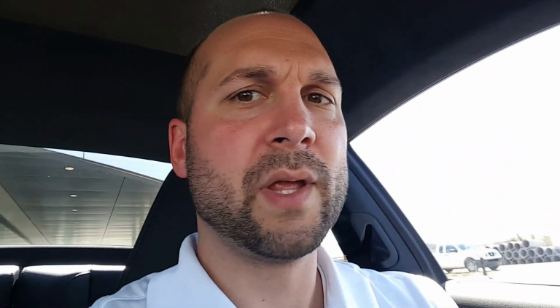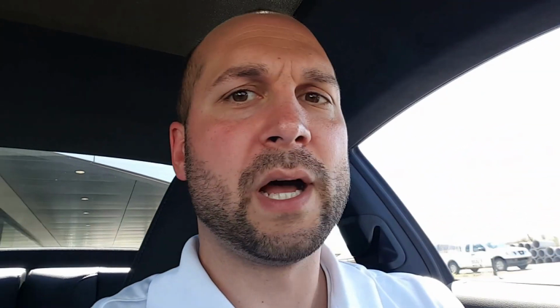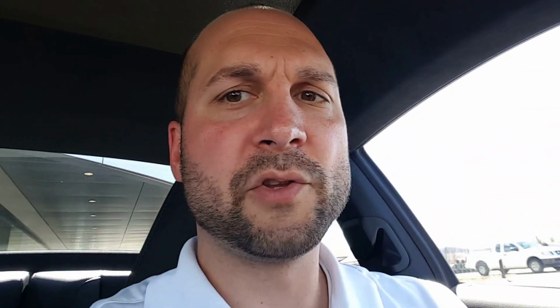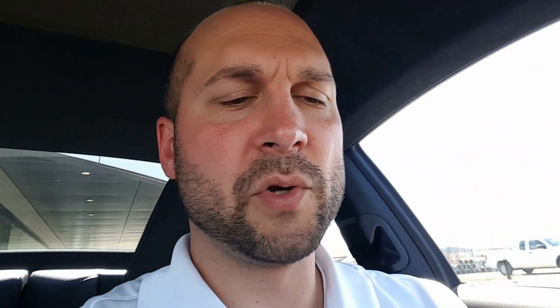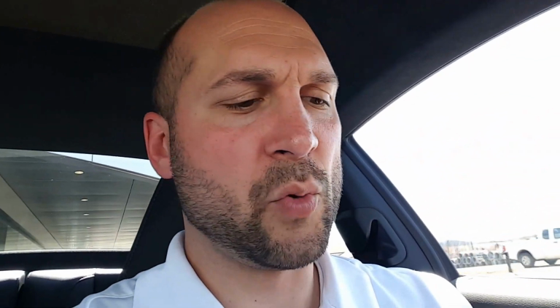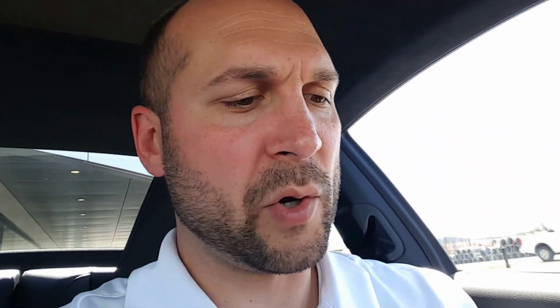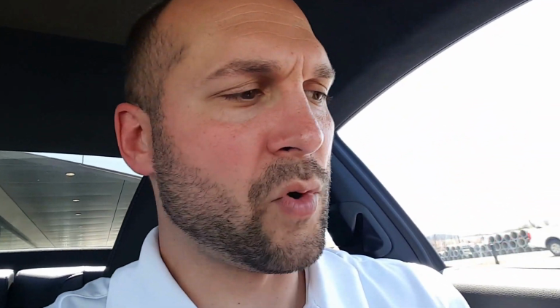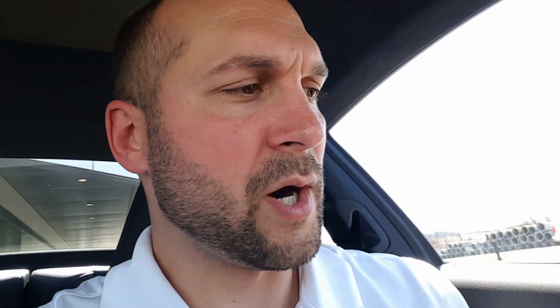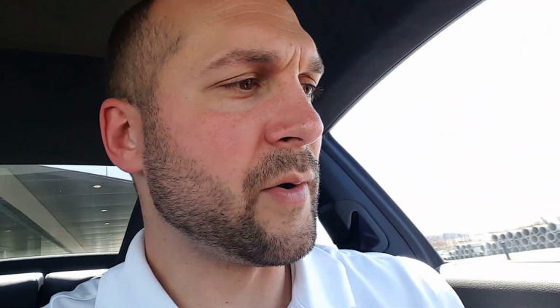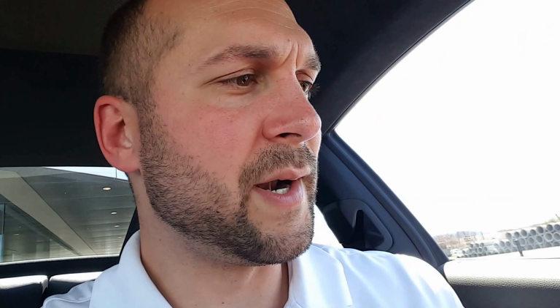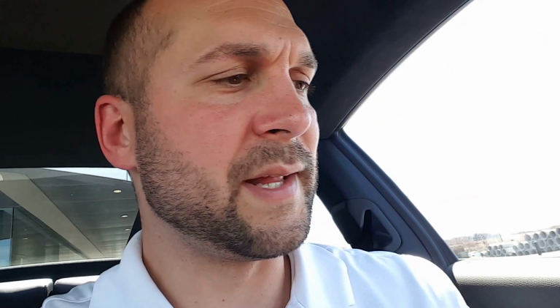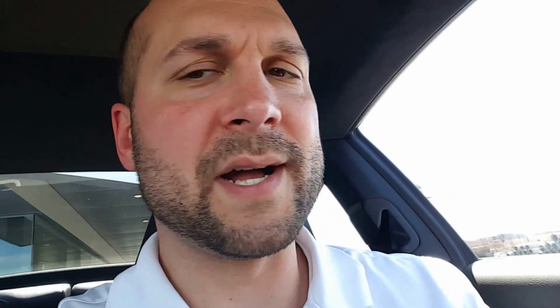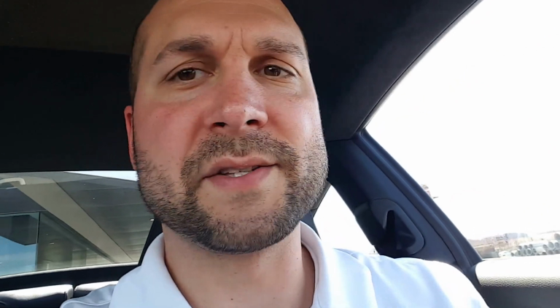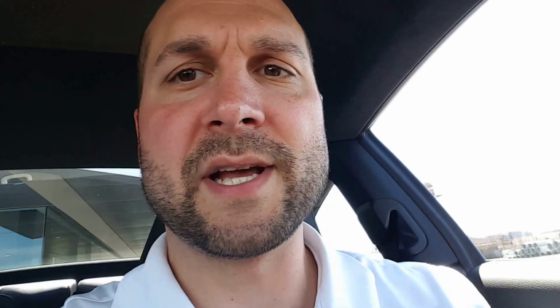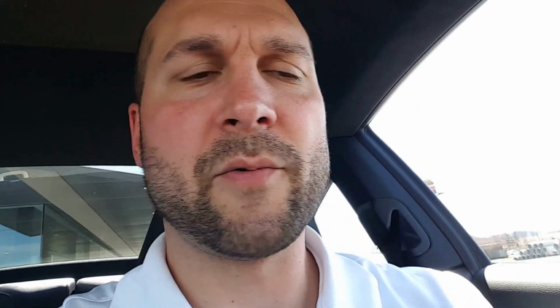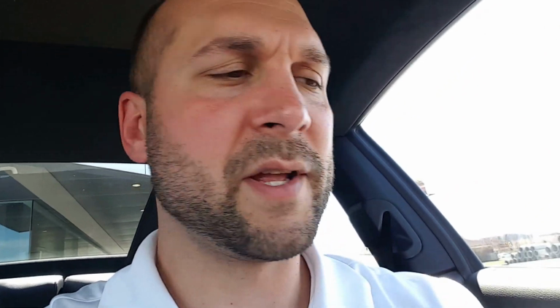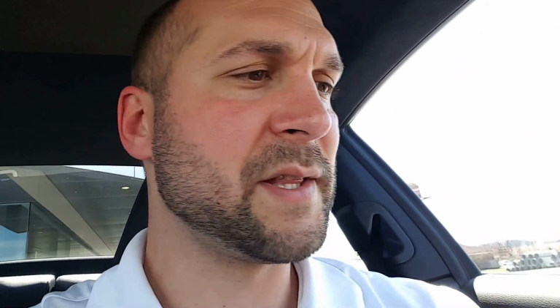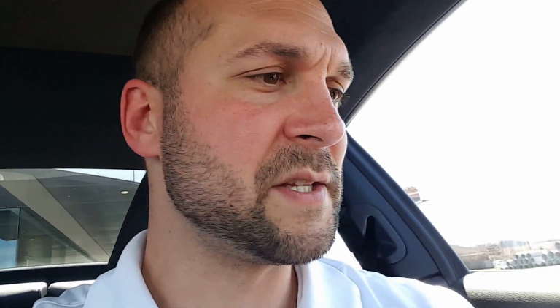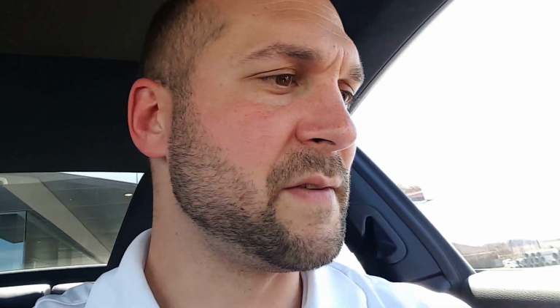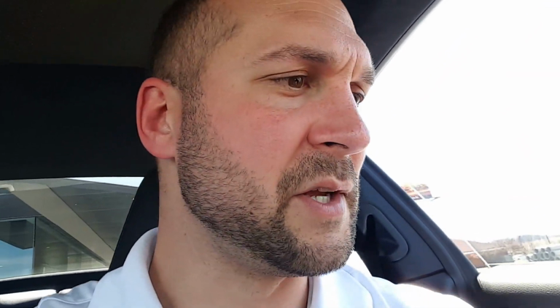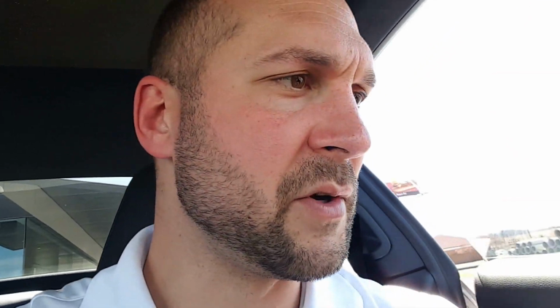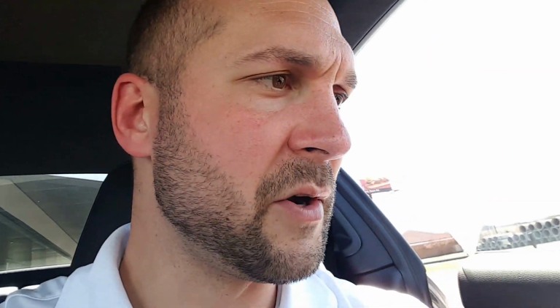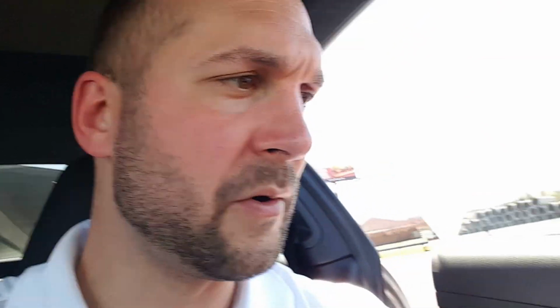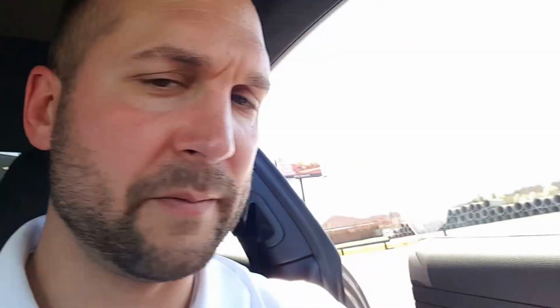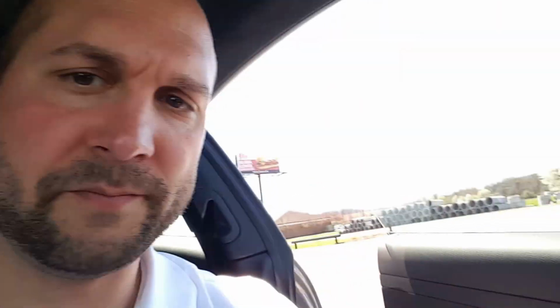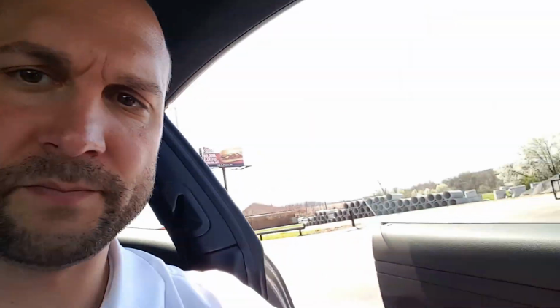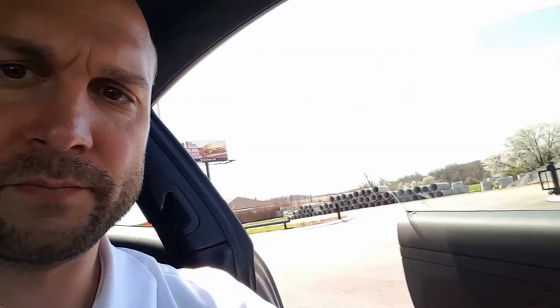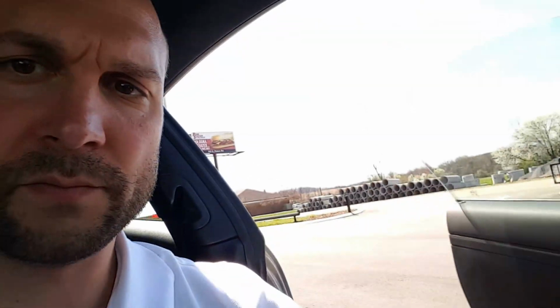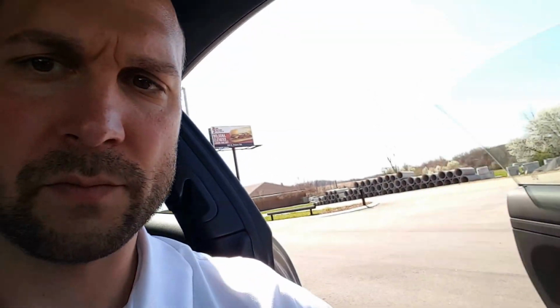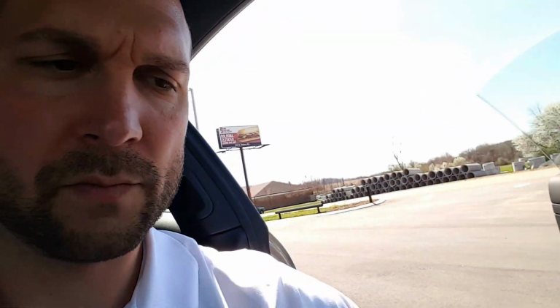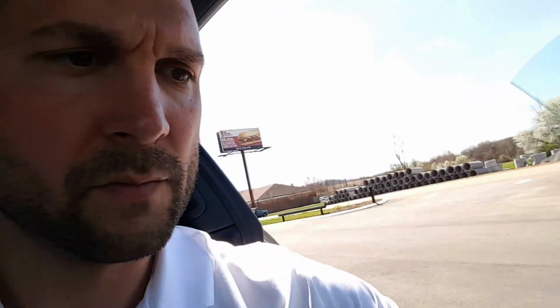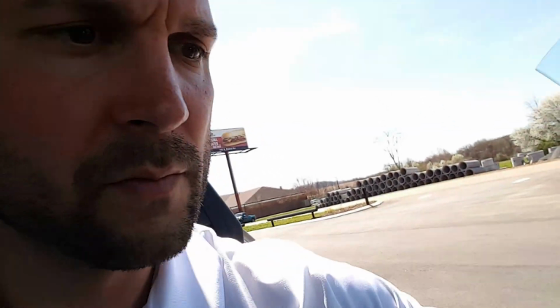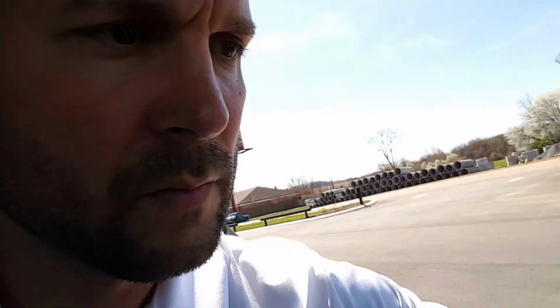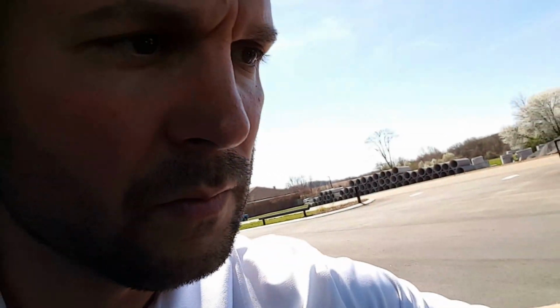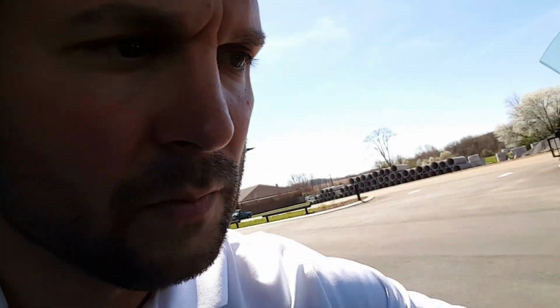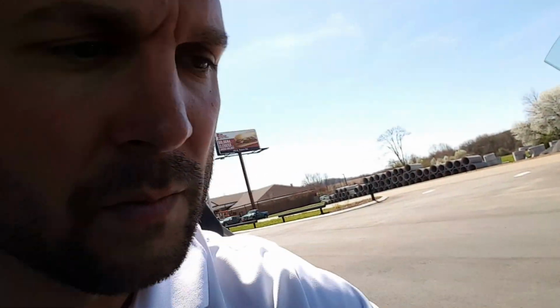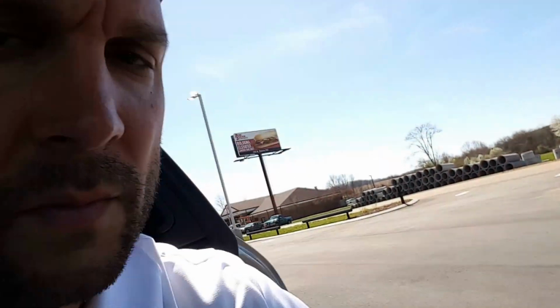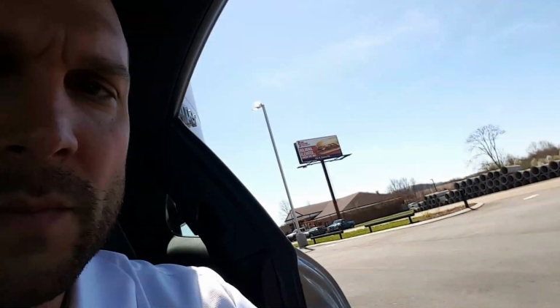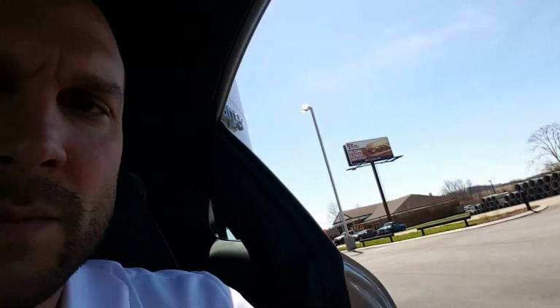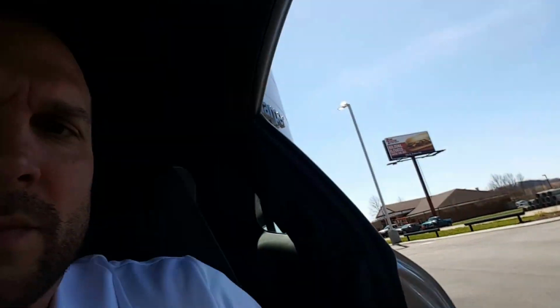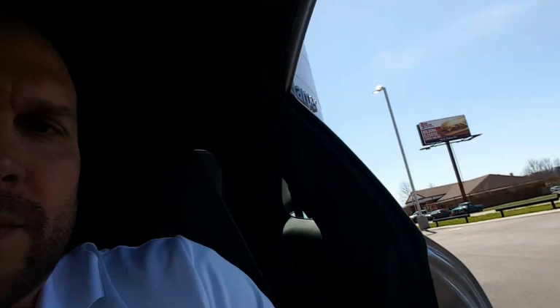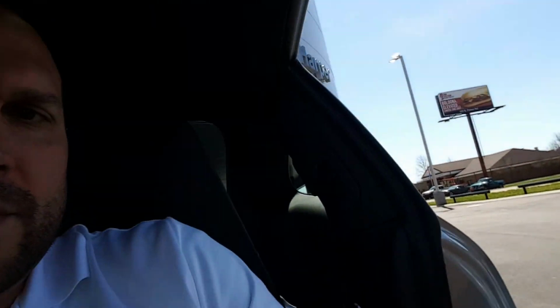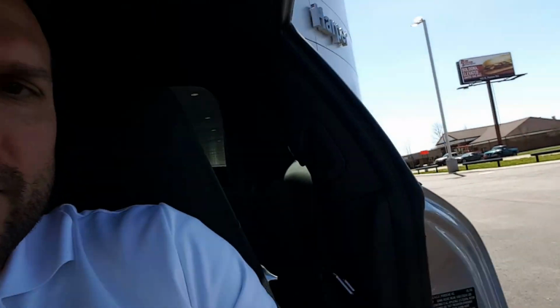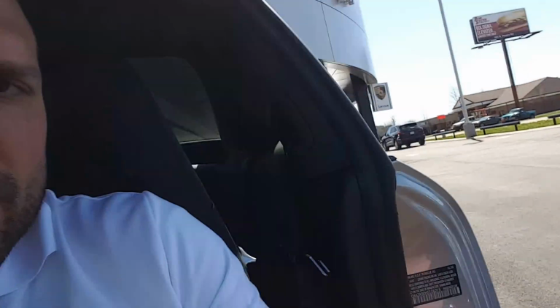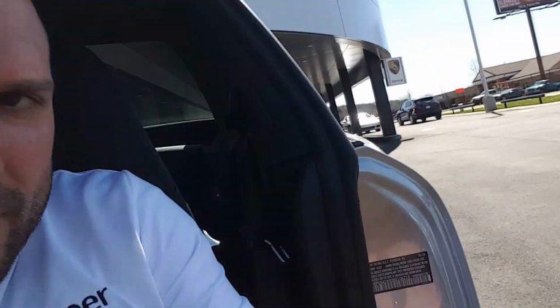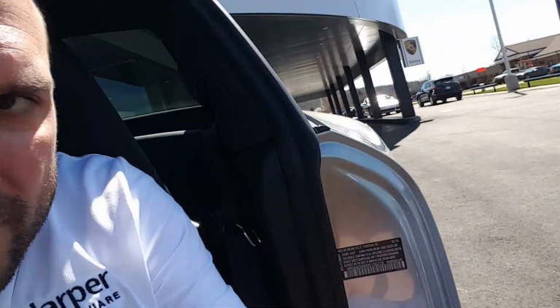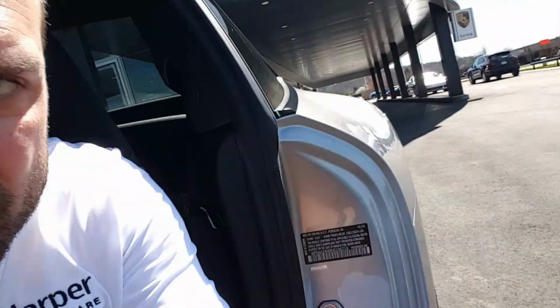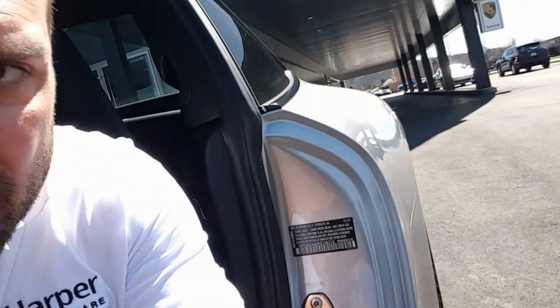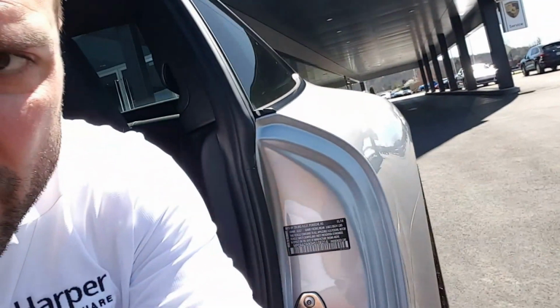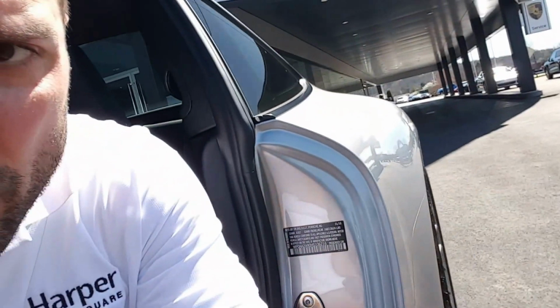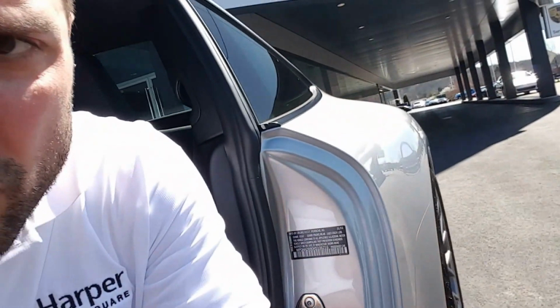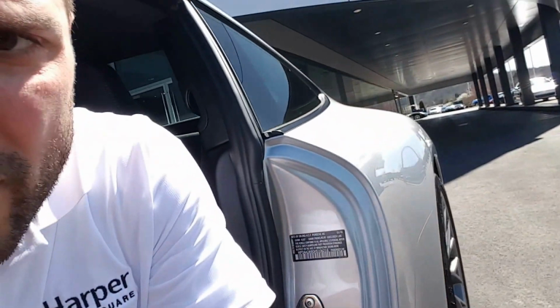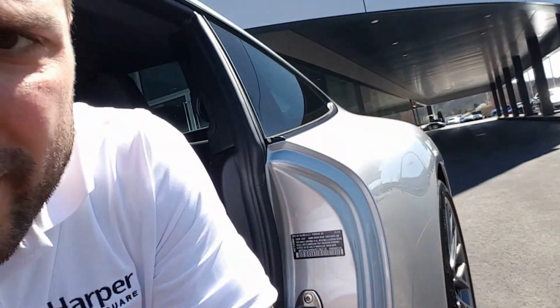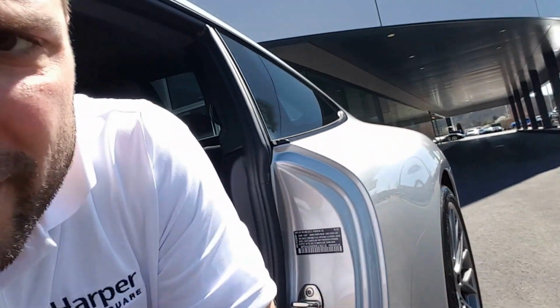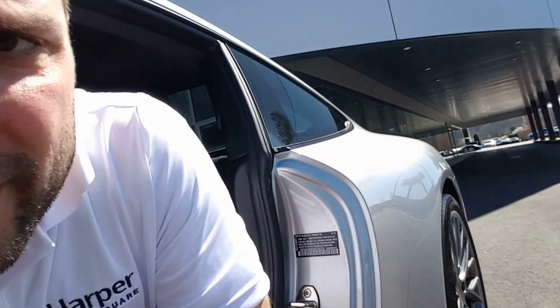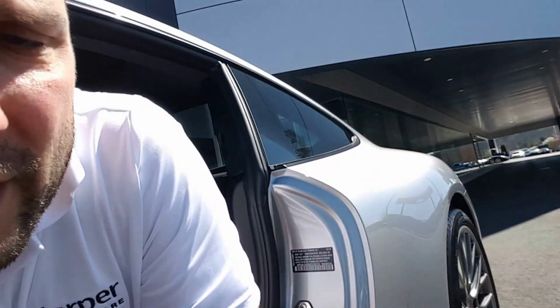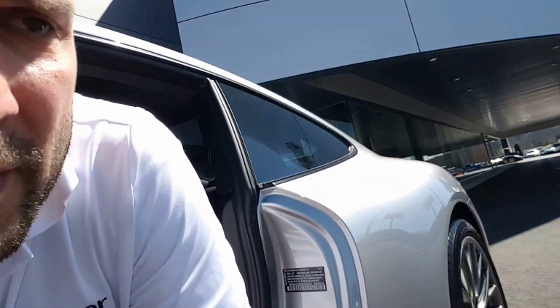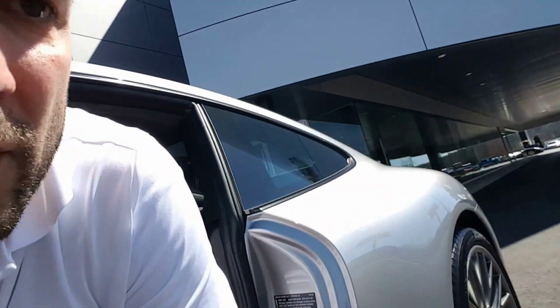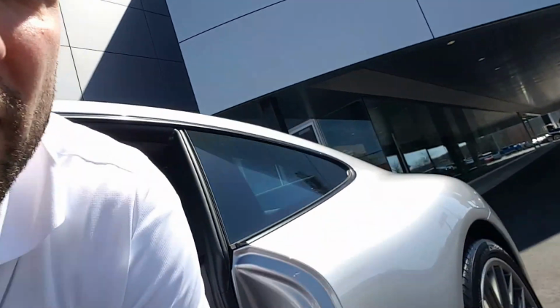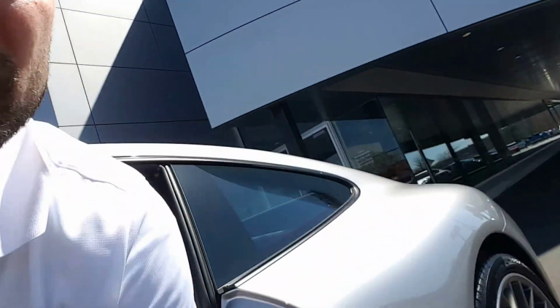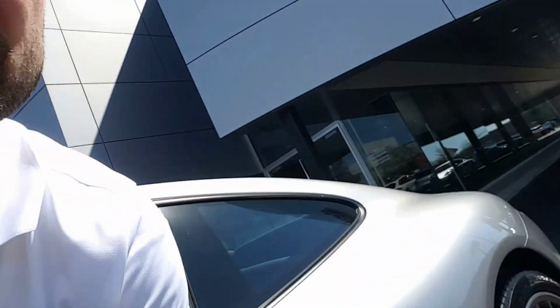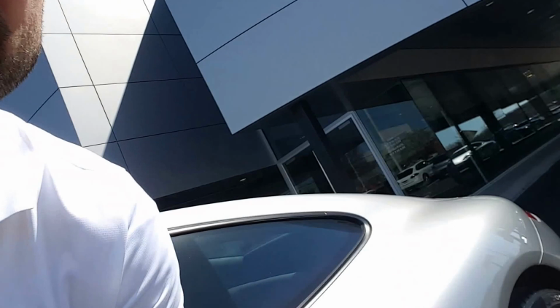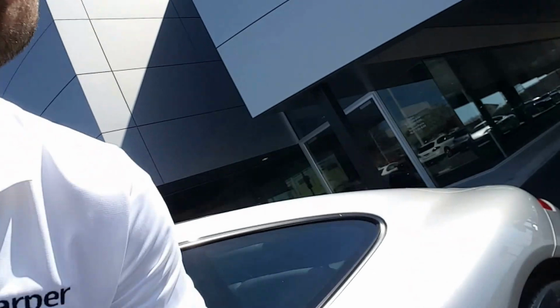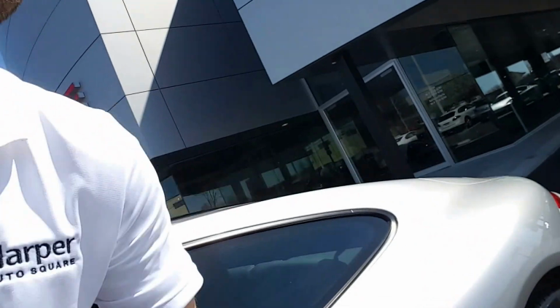I'll do a quick walk around on the outside while I get this video going. It's a little bright out here, I apologize. Thank you guys.